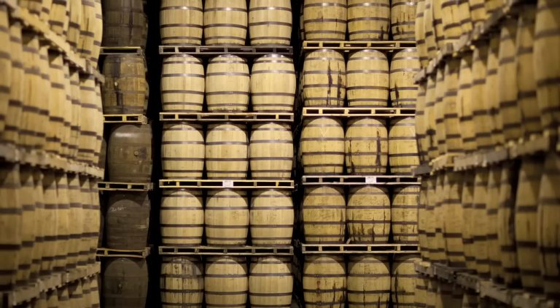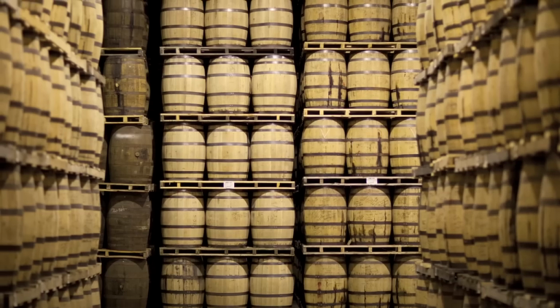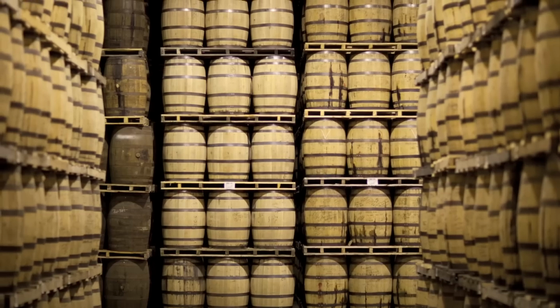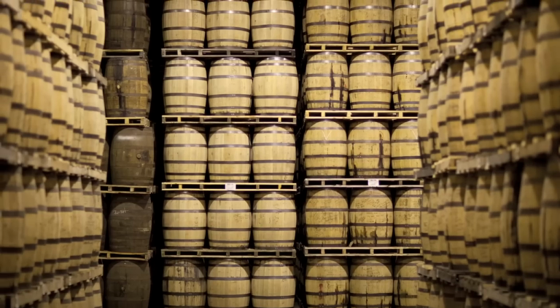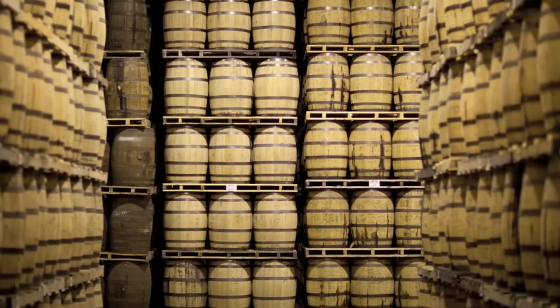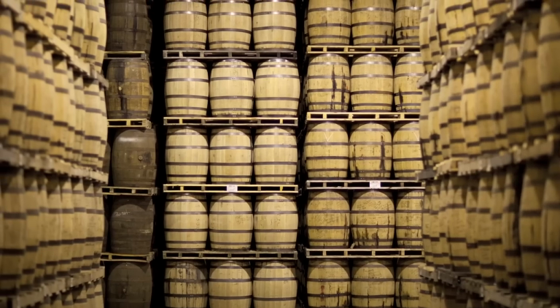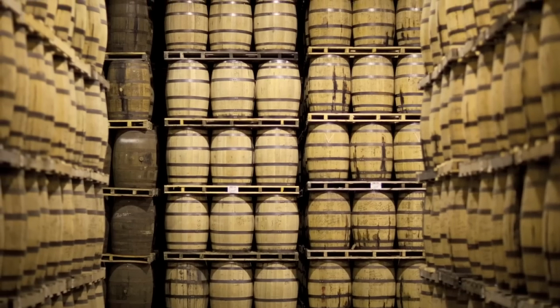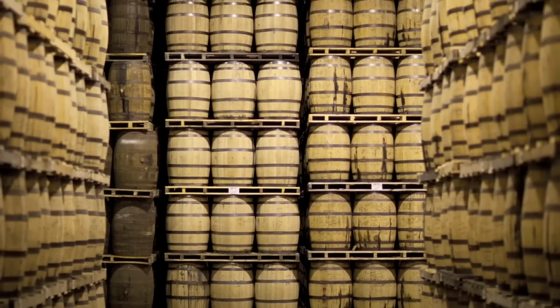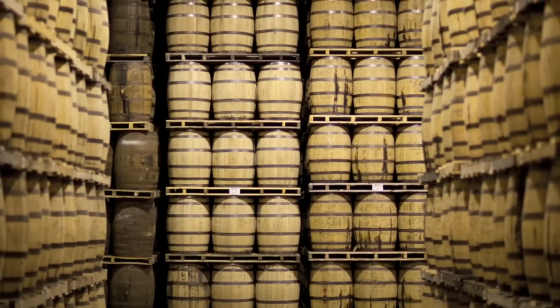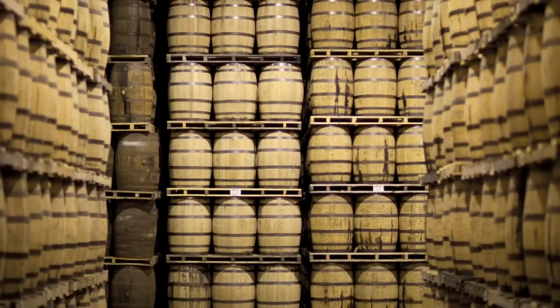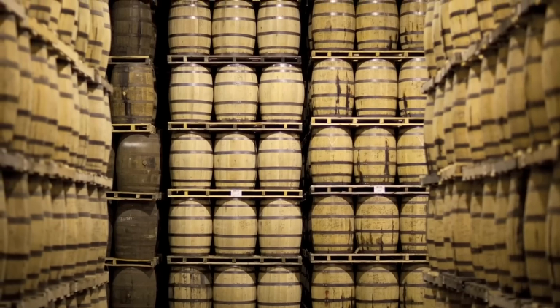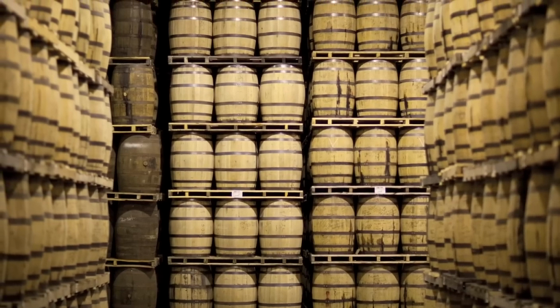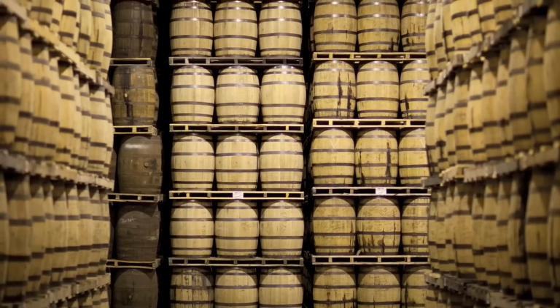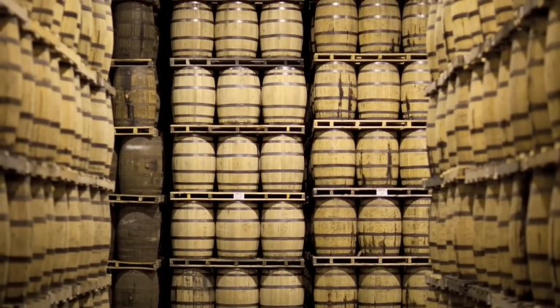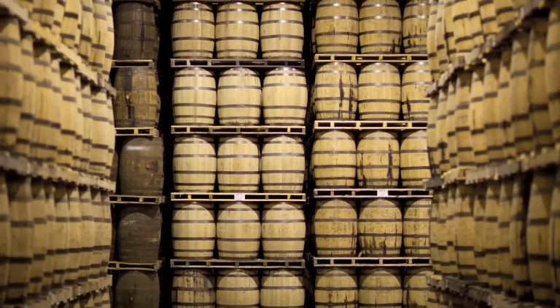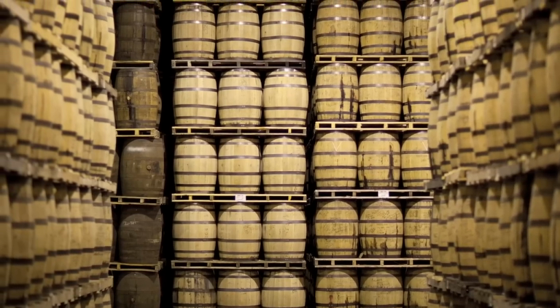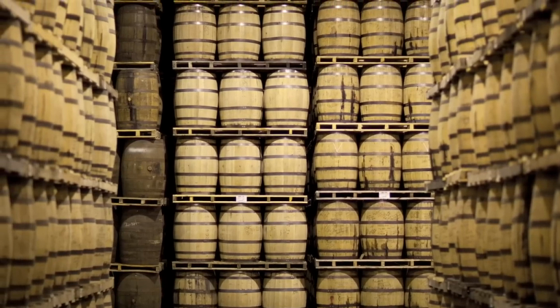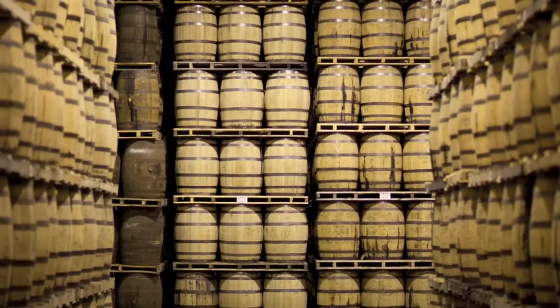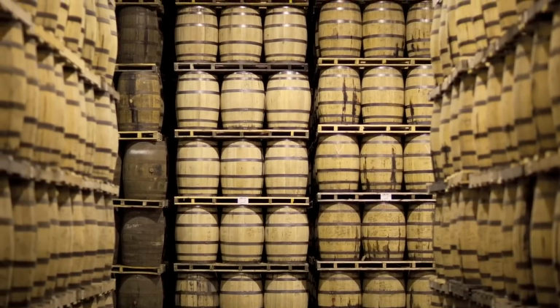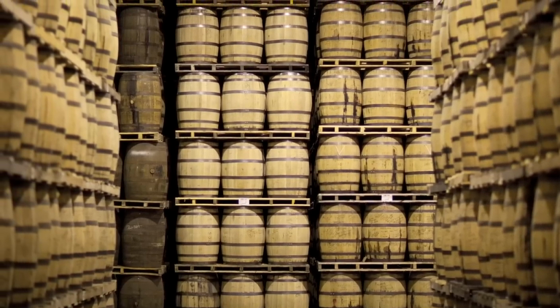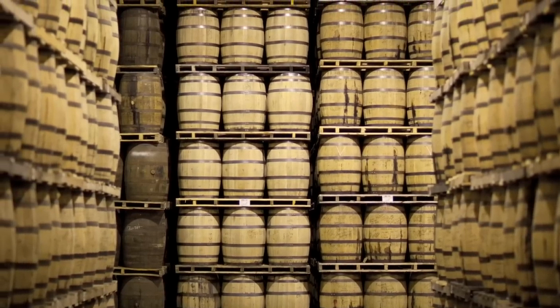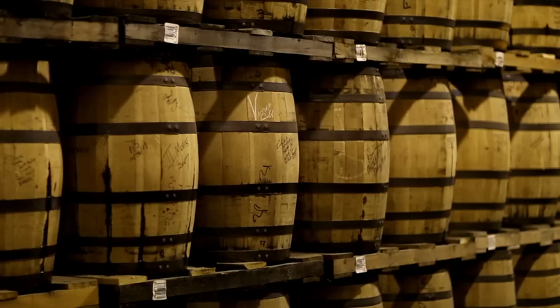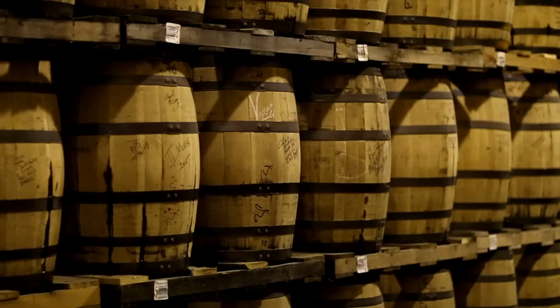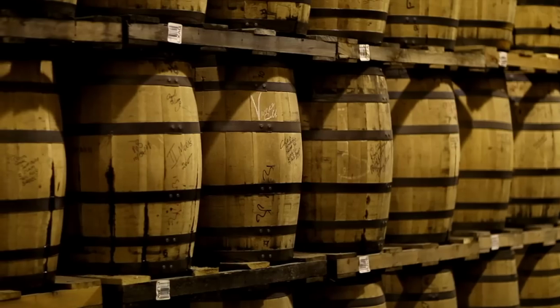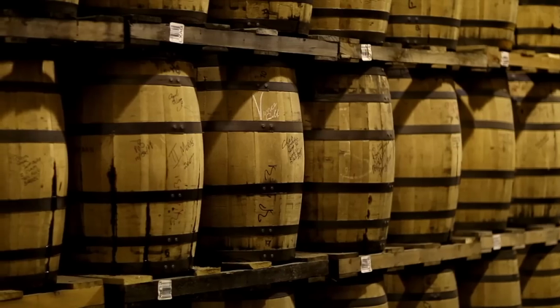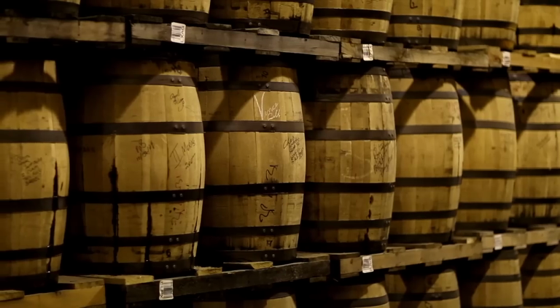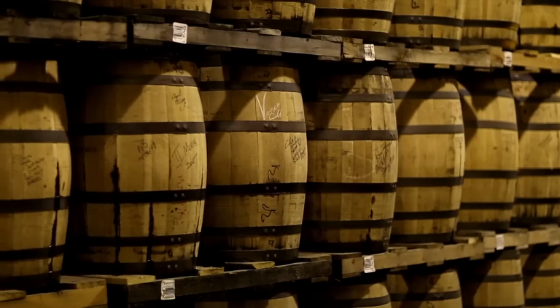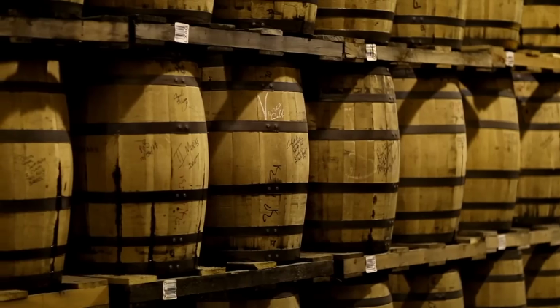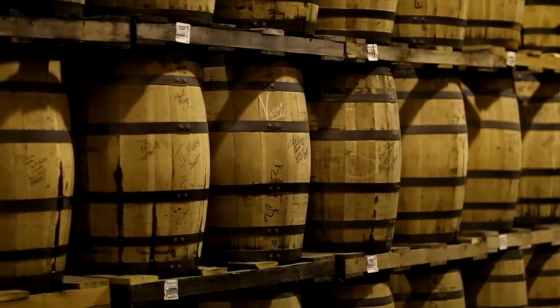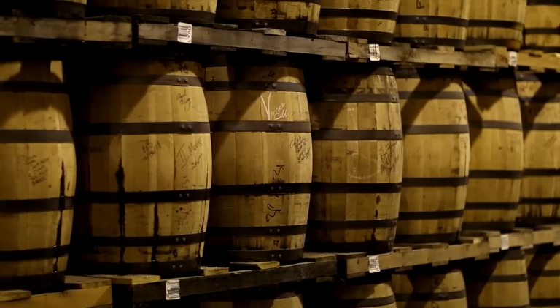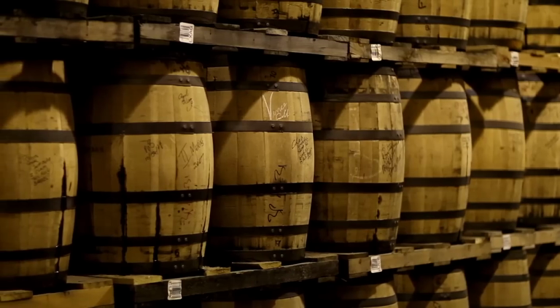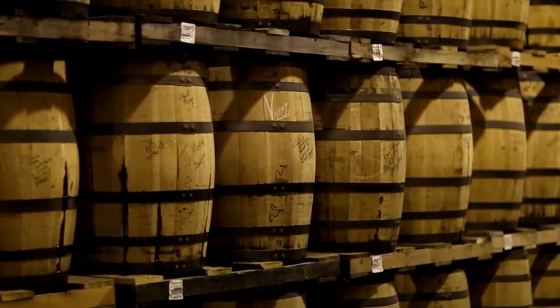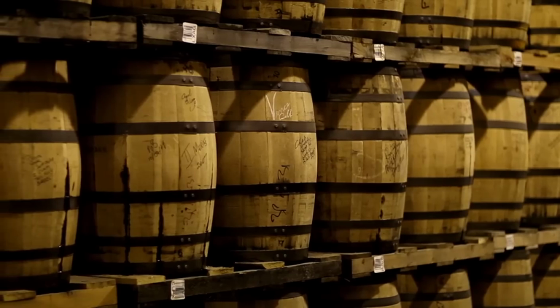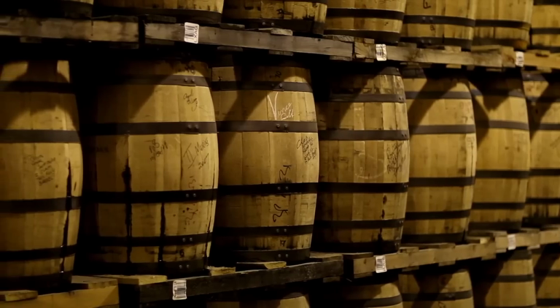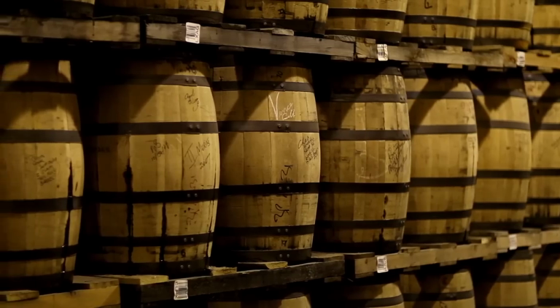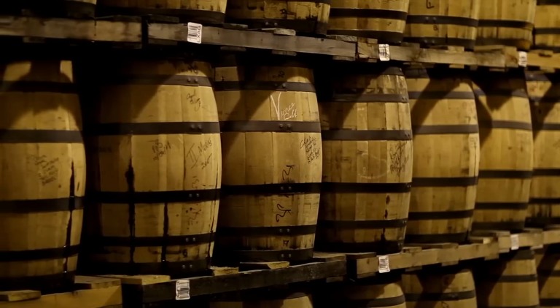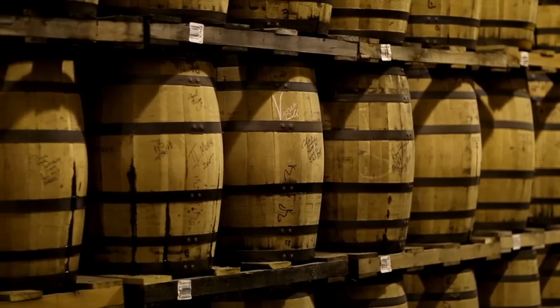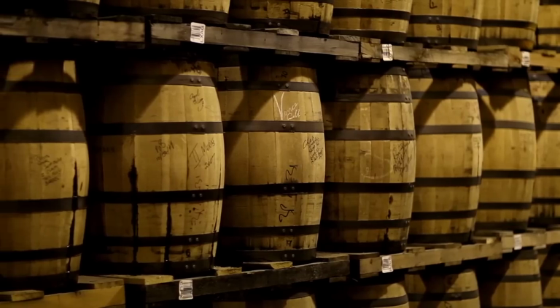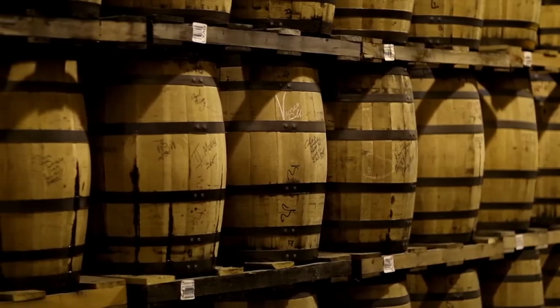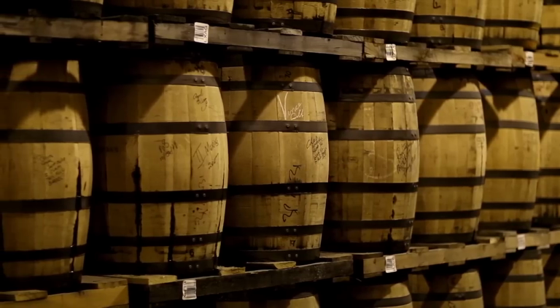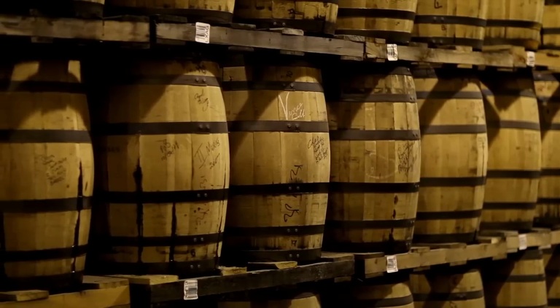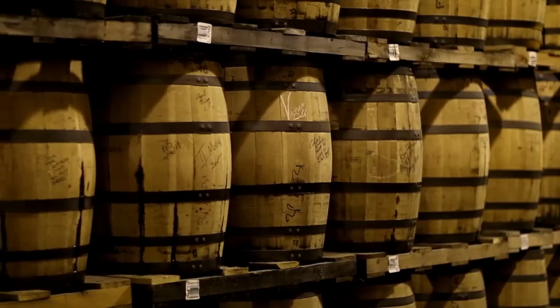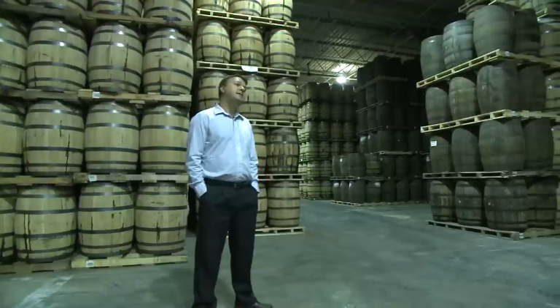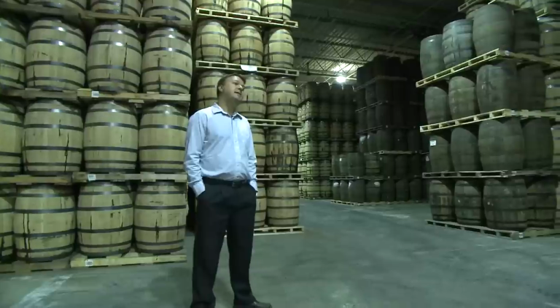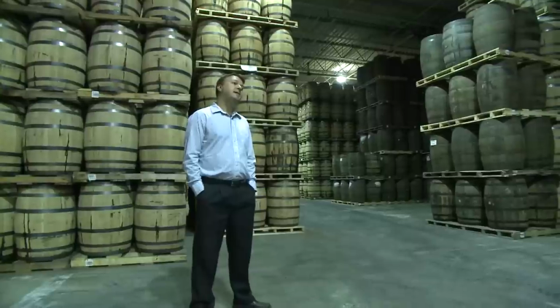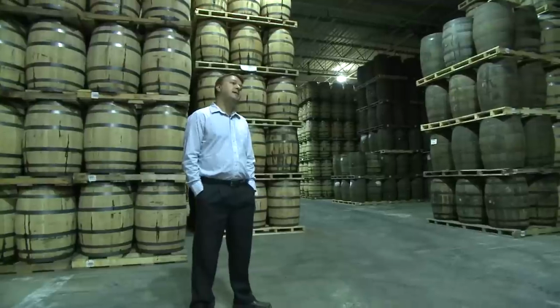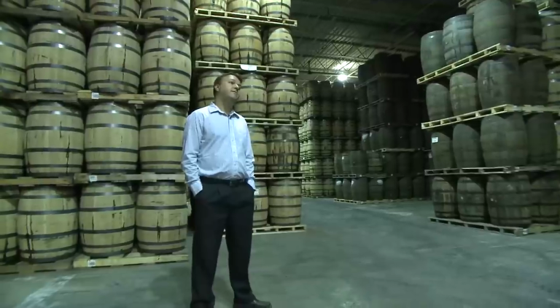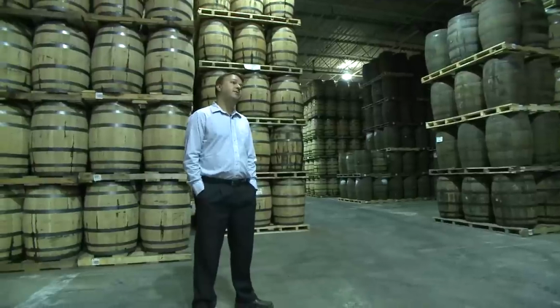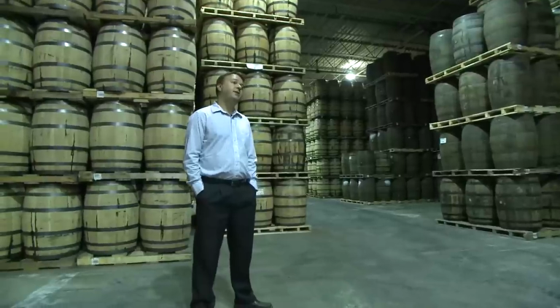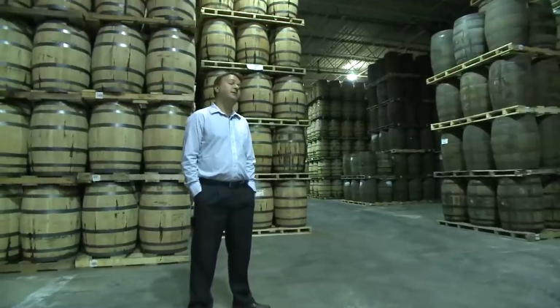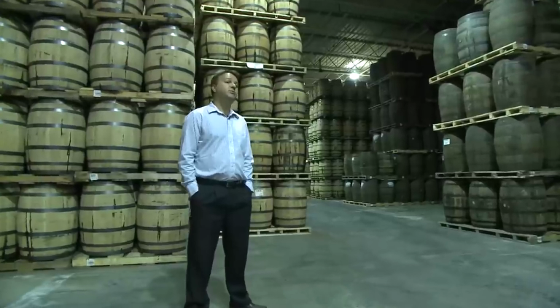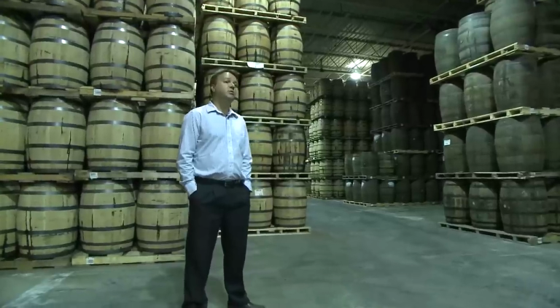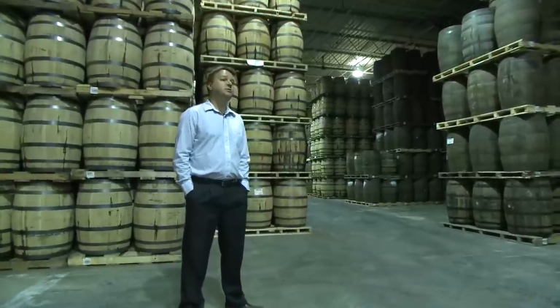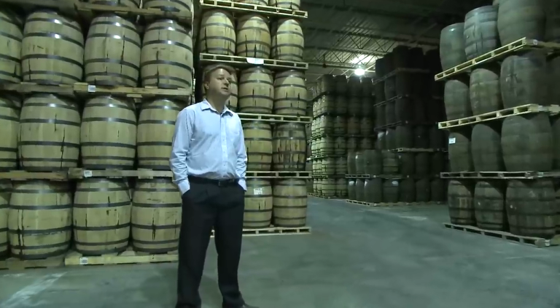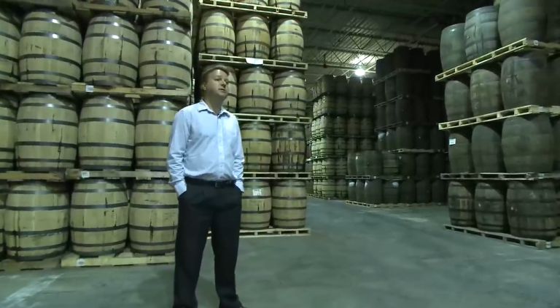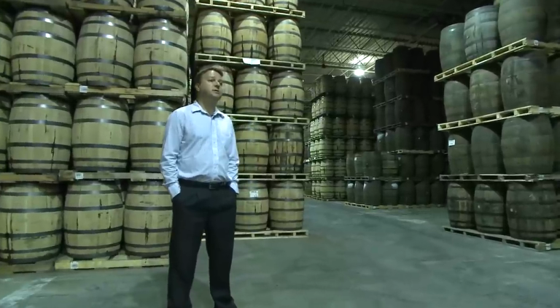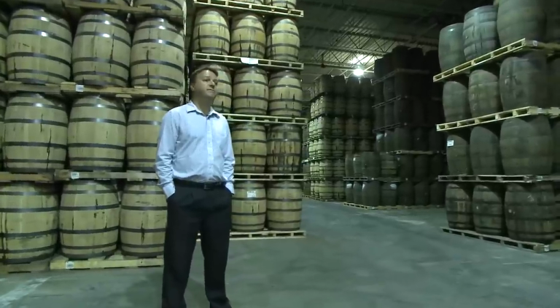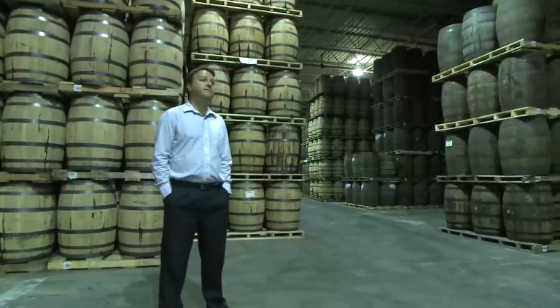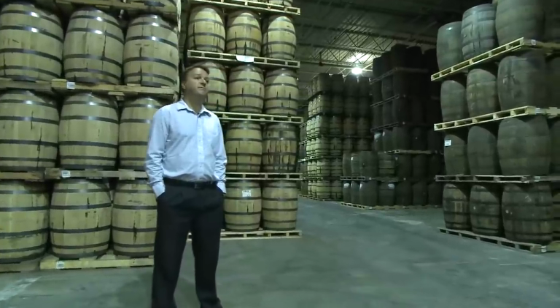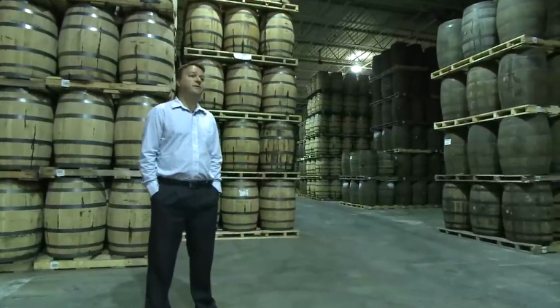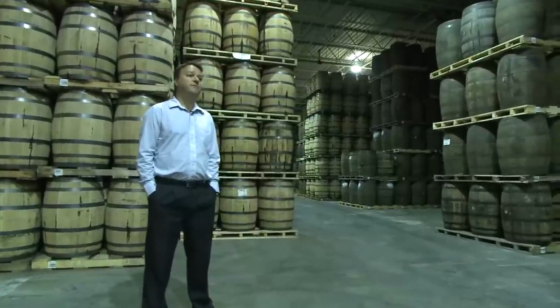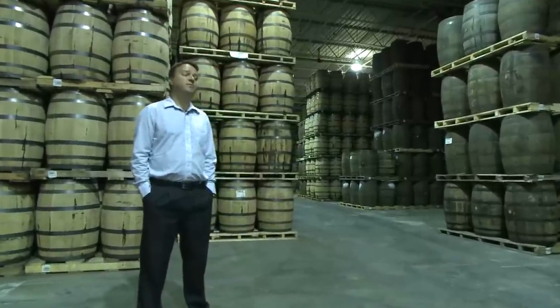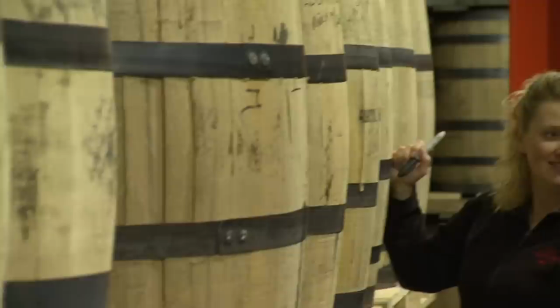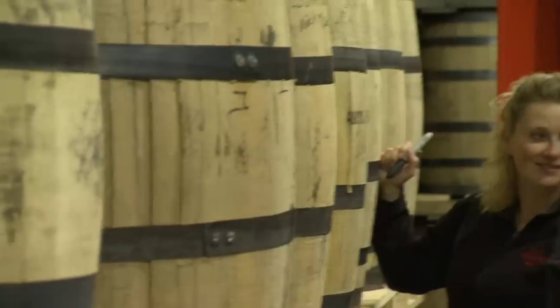We have approximately 1.4 million casks in all our warehouses on site for the aging process of whiskey.